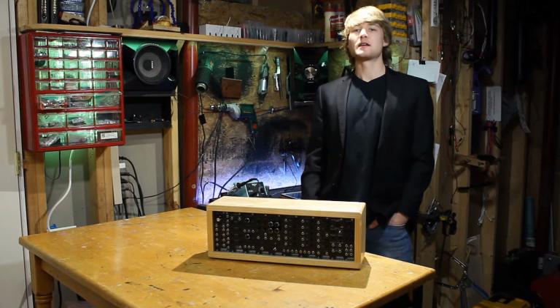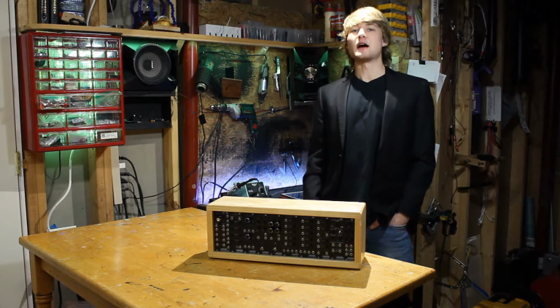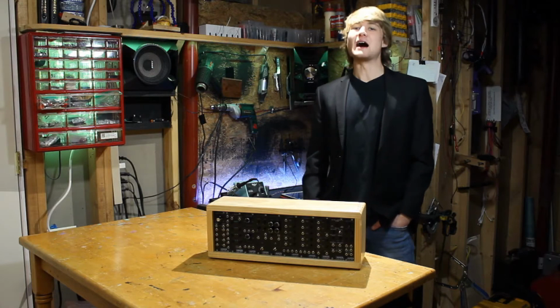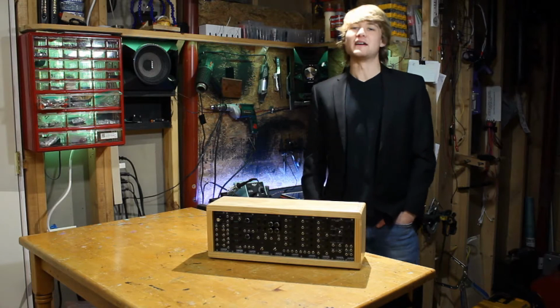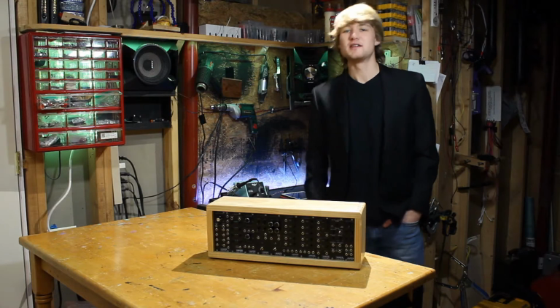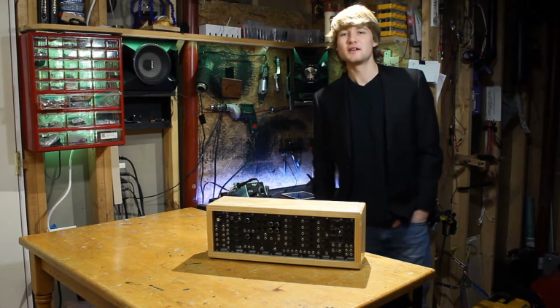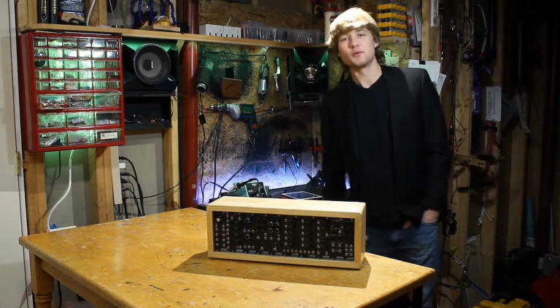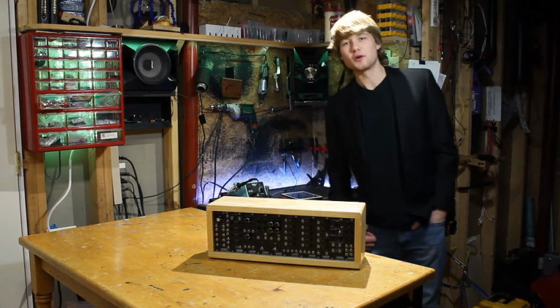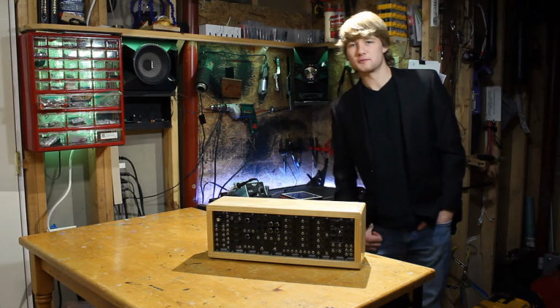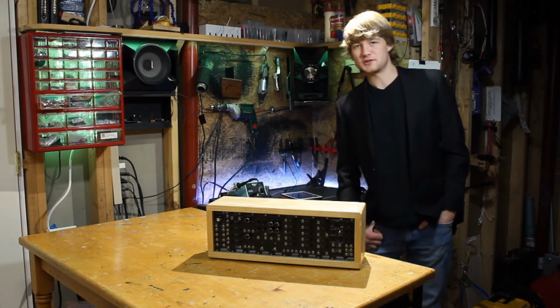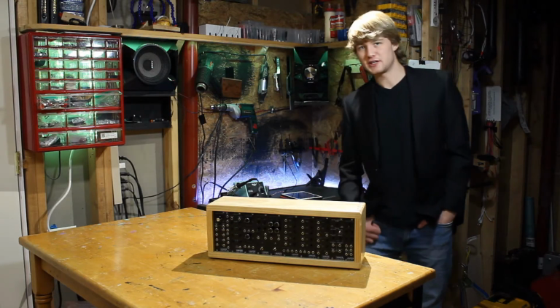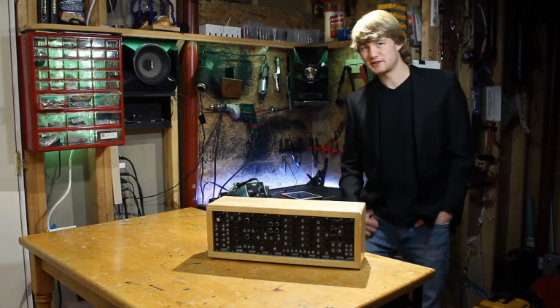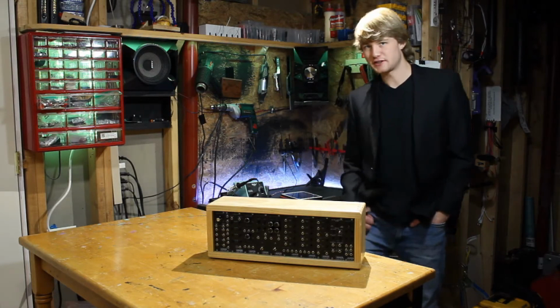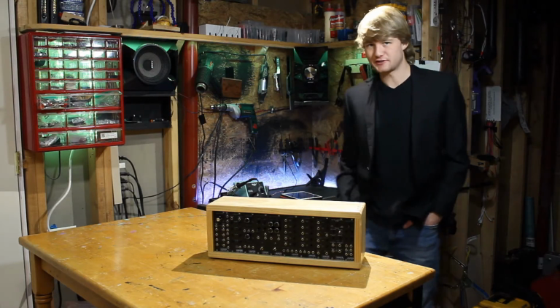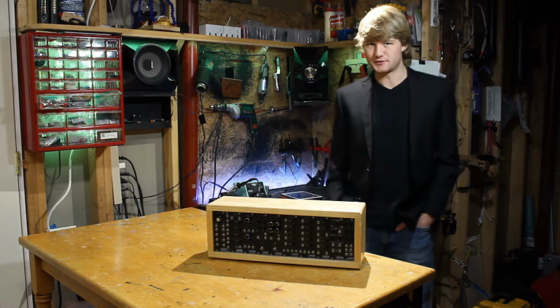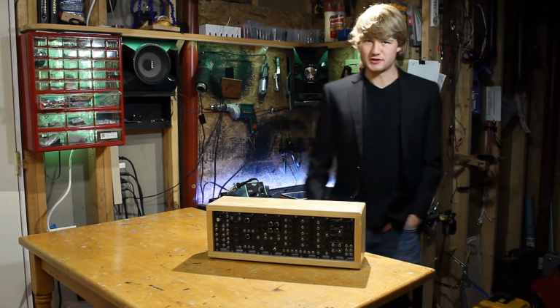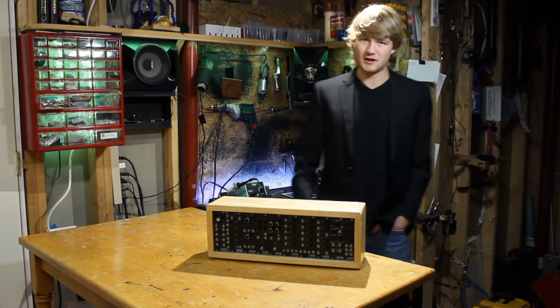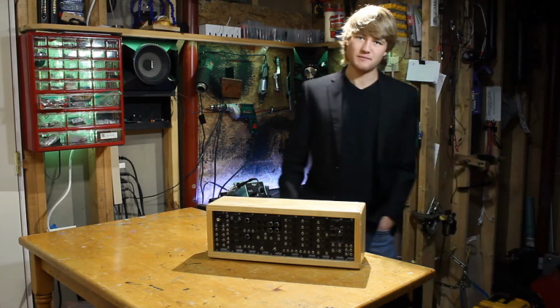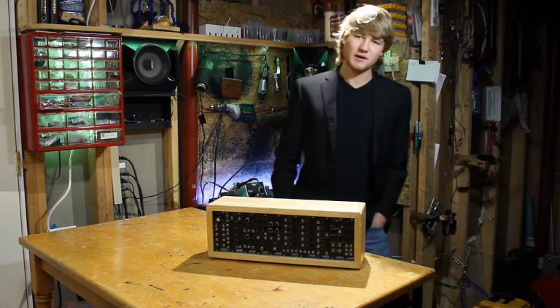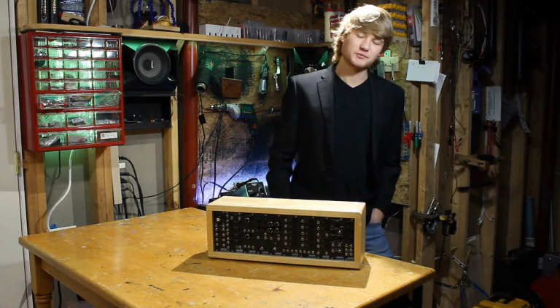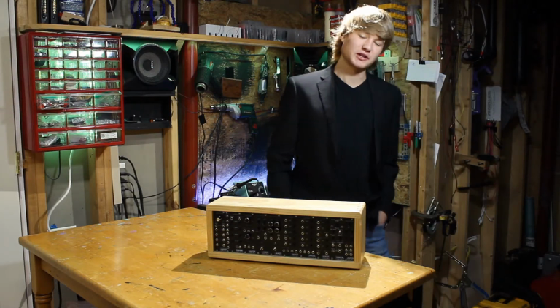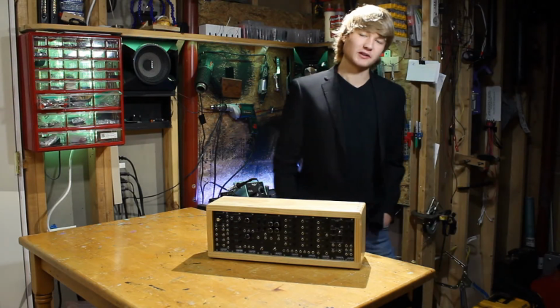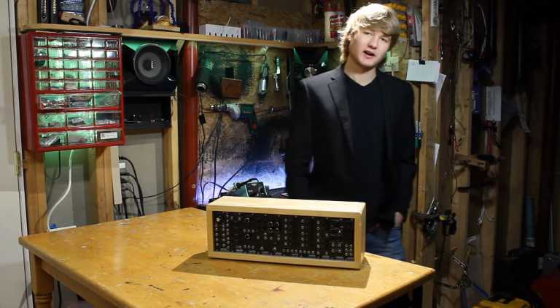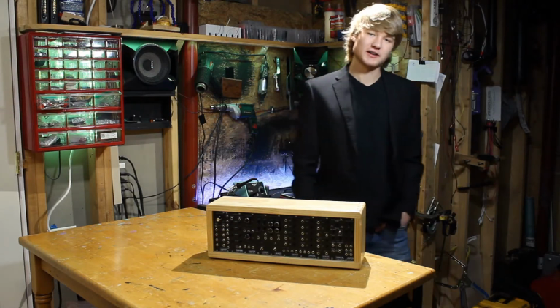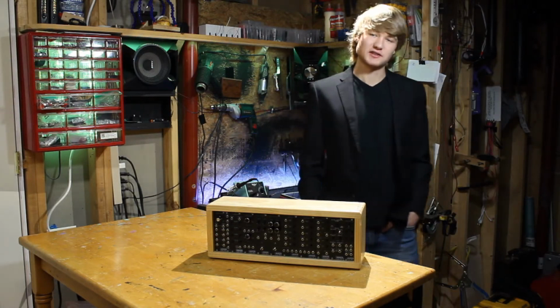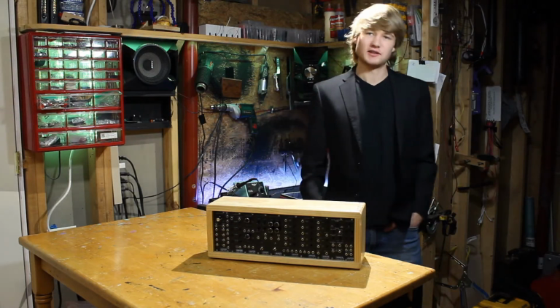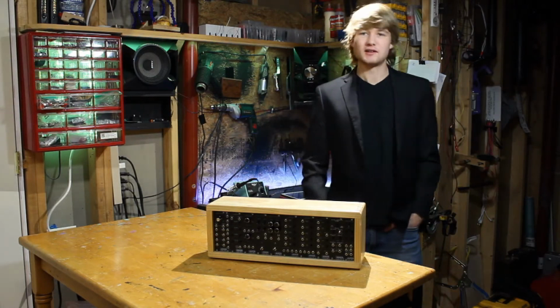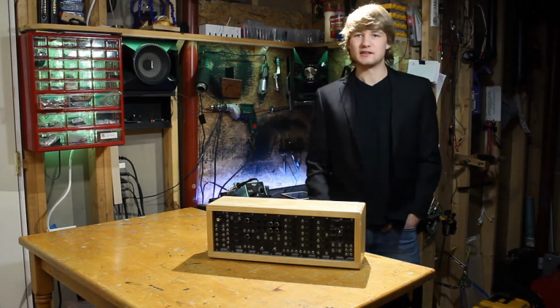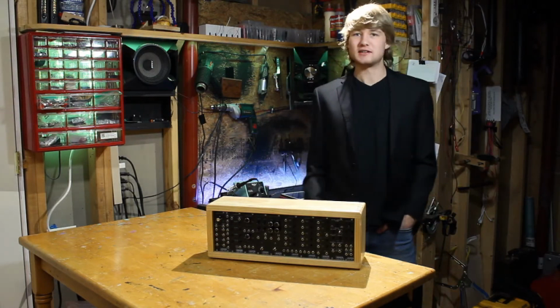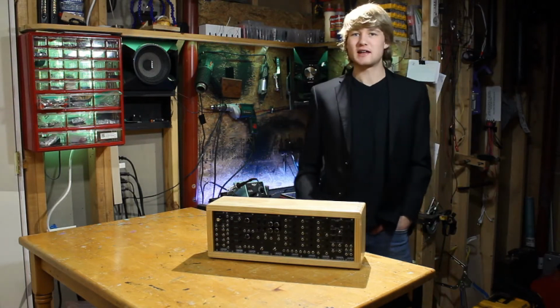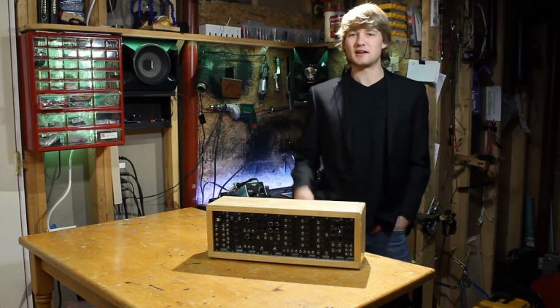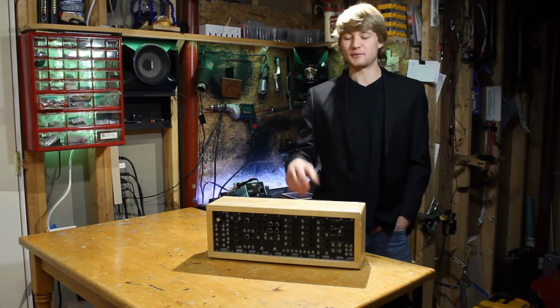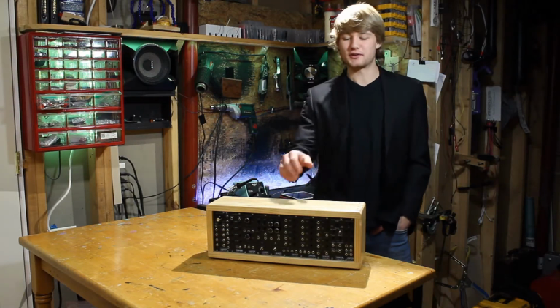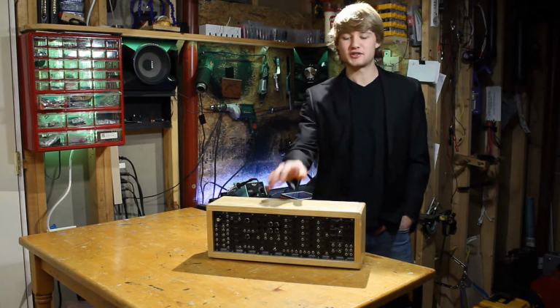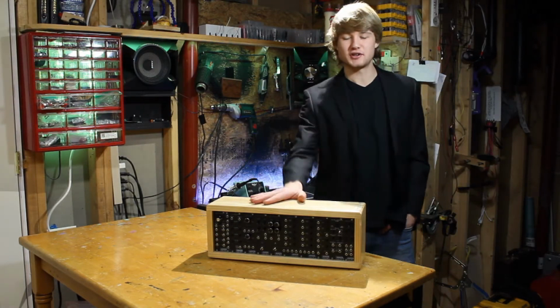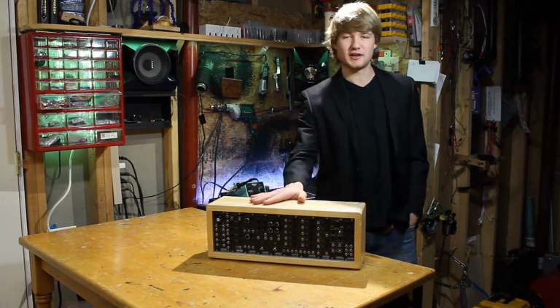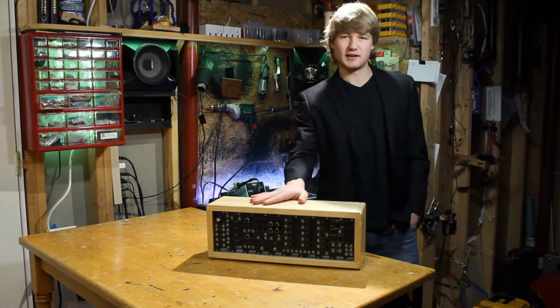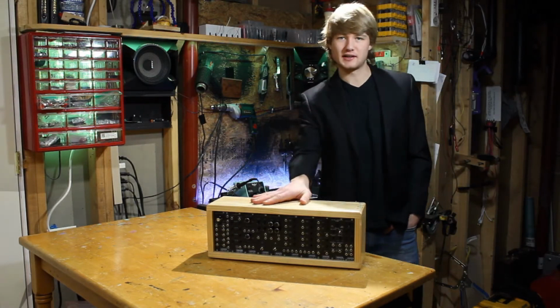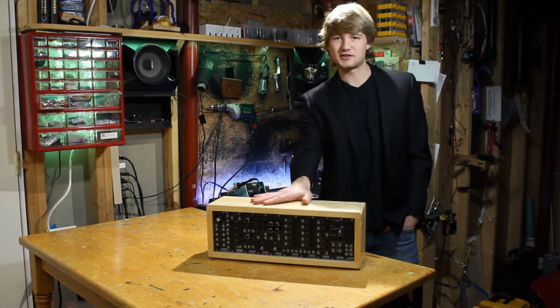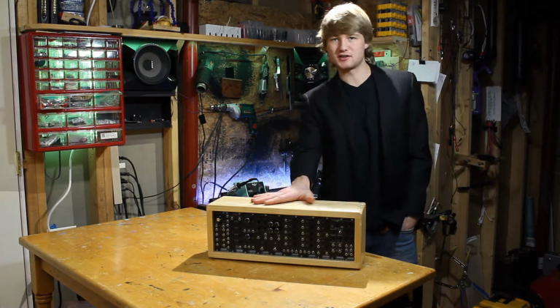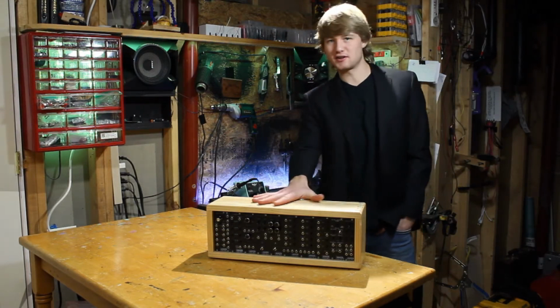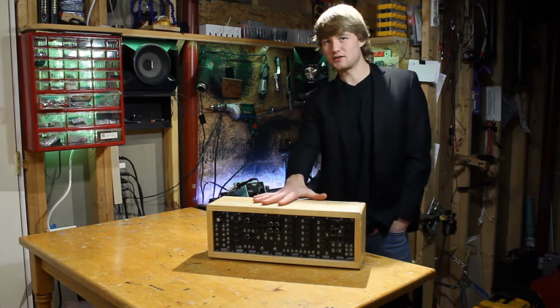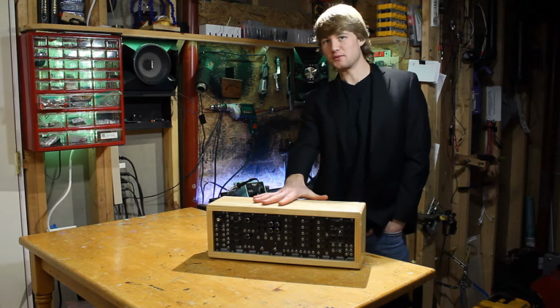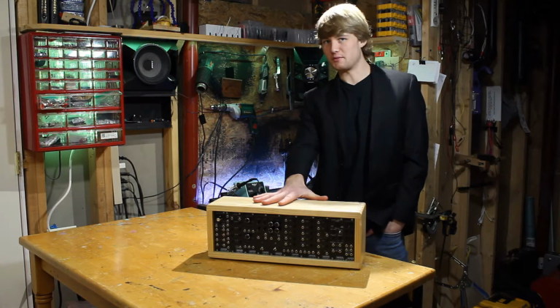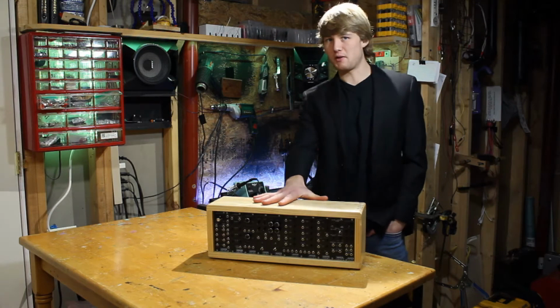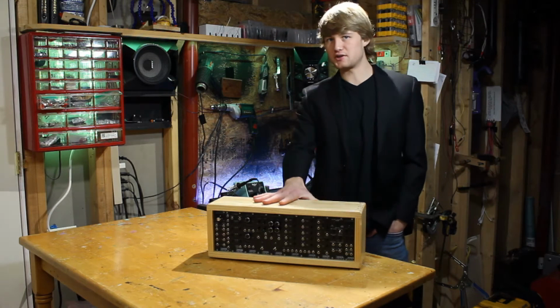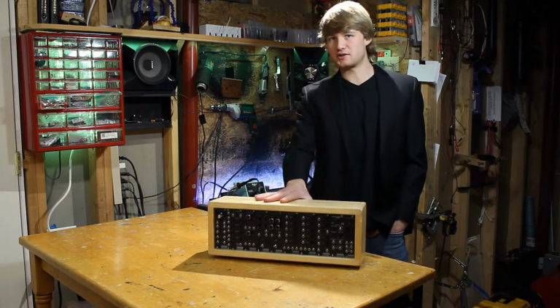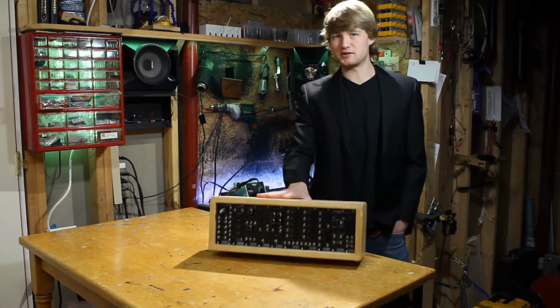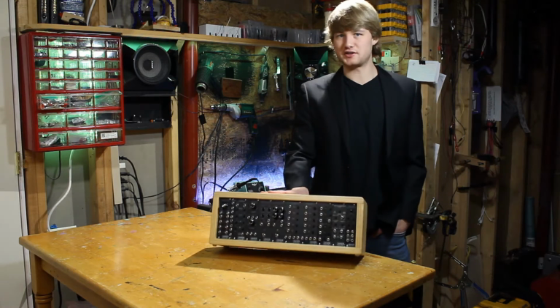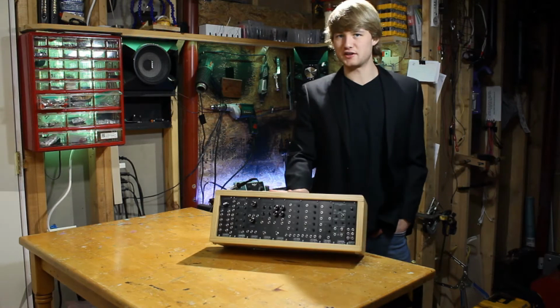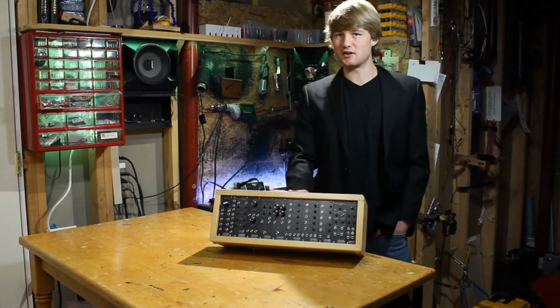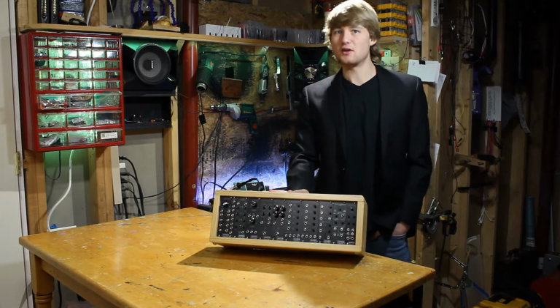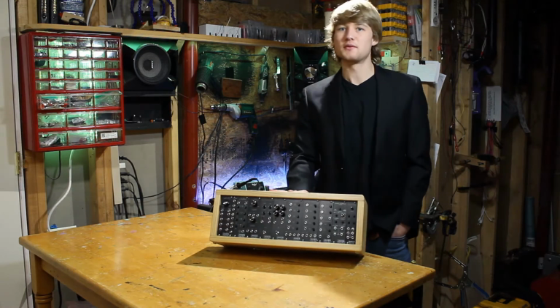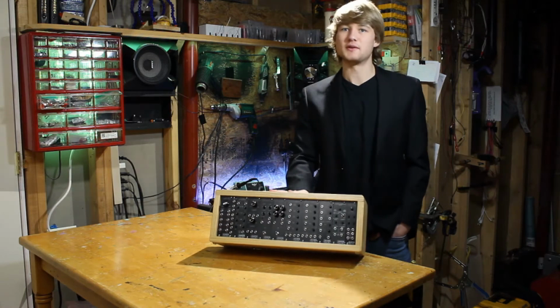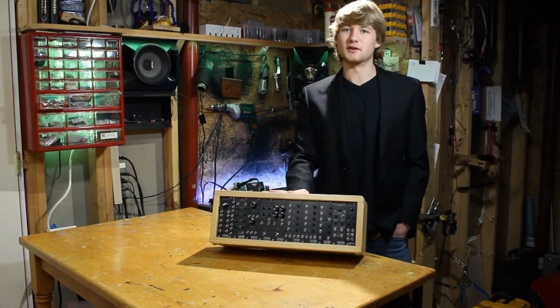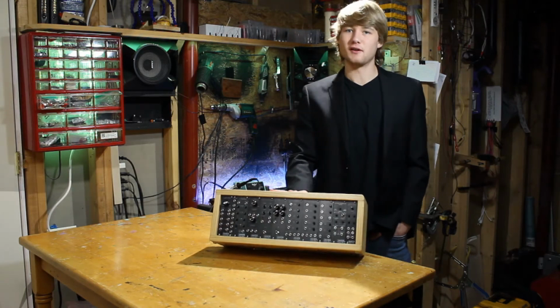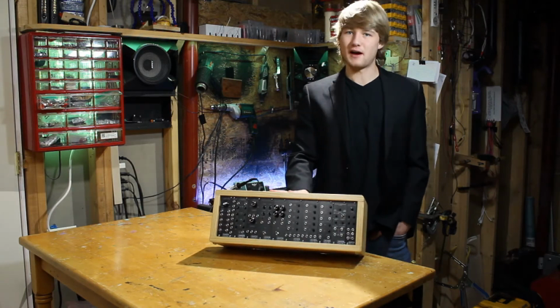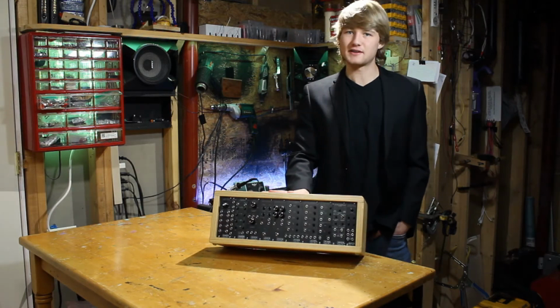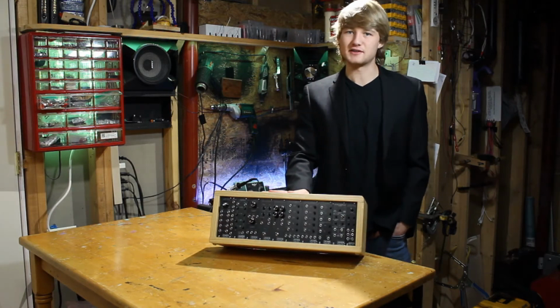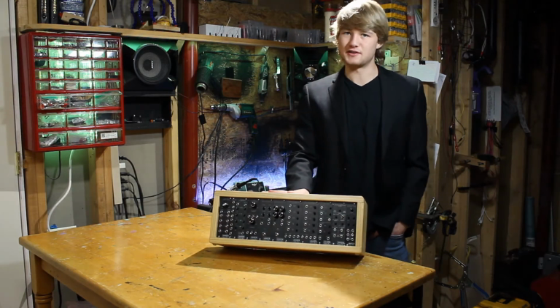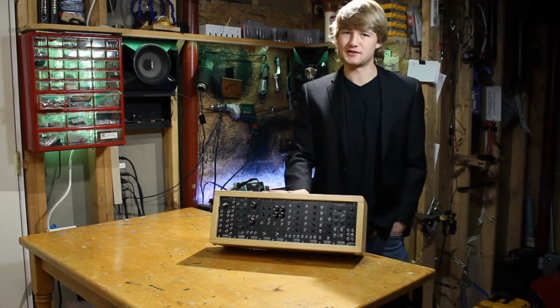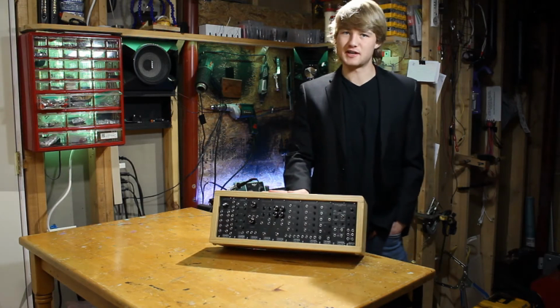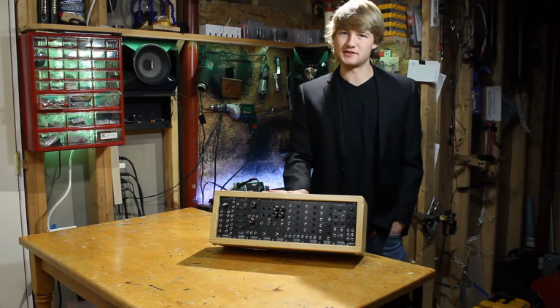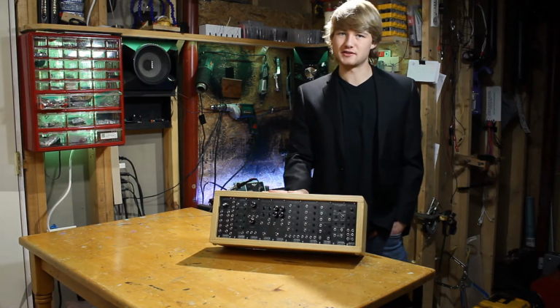Hi, welcome to Jake's Custom Shop. I'm Jake Lahotsky, and today I'm going to show you how to get started with the Modular Zero Eurorack synthesizer.